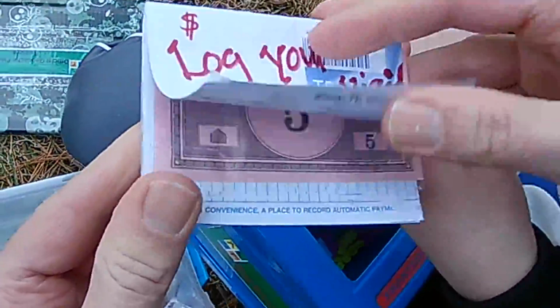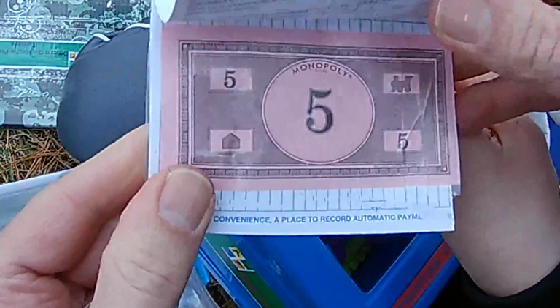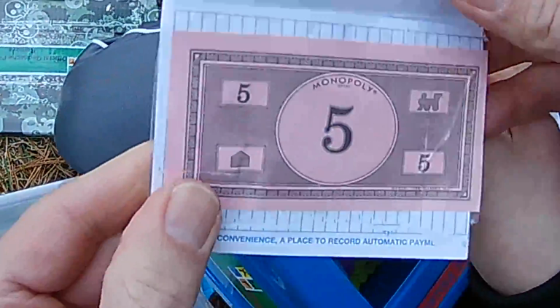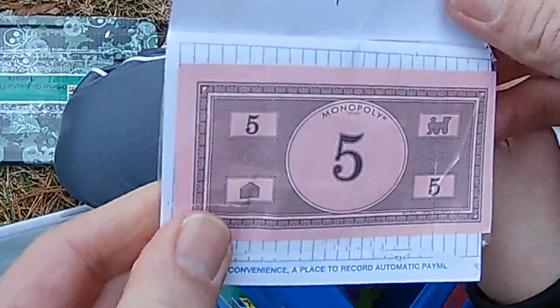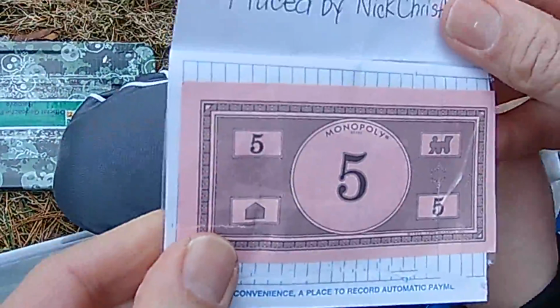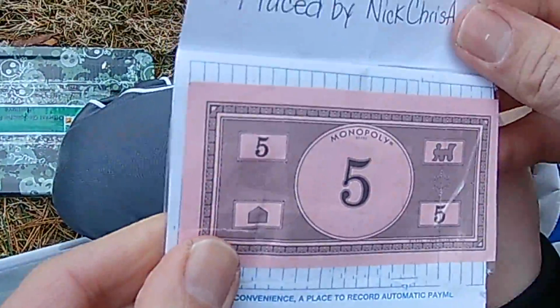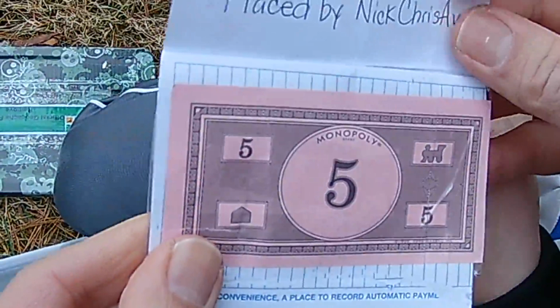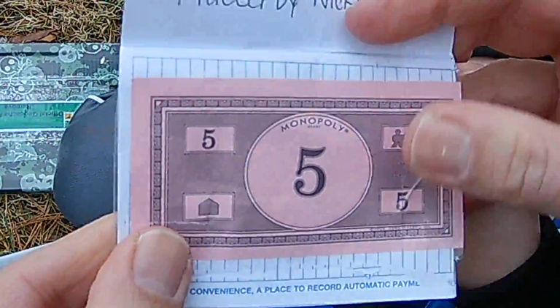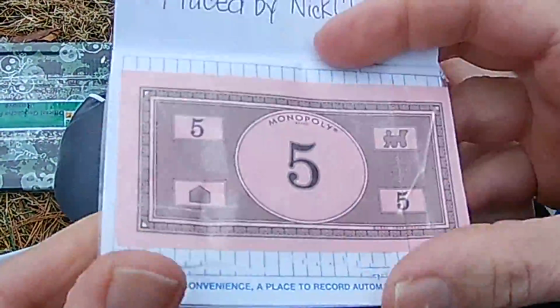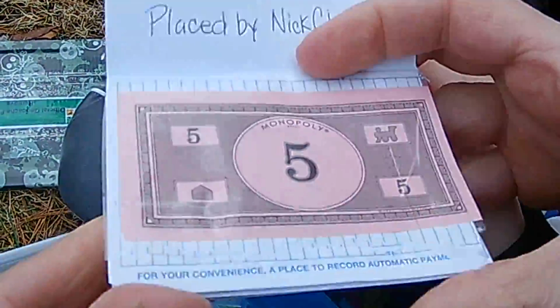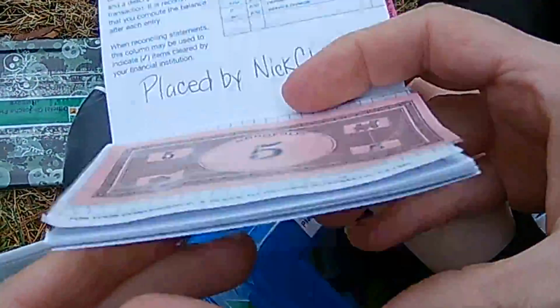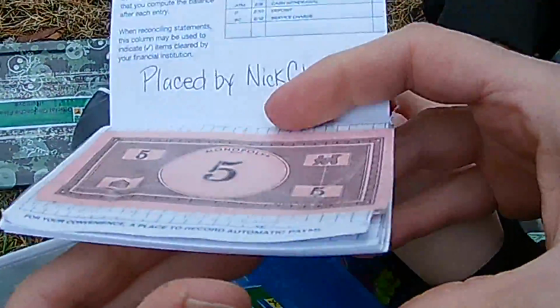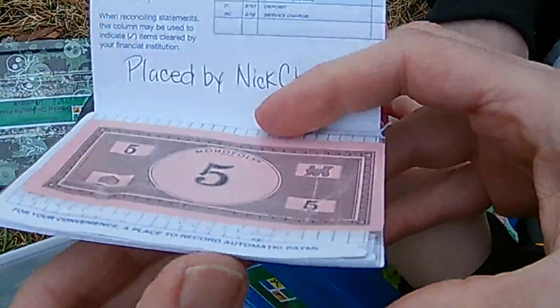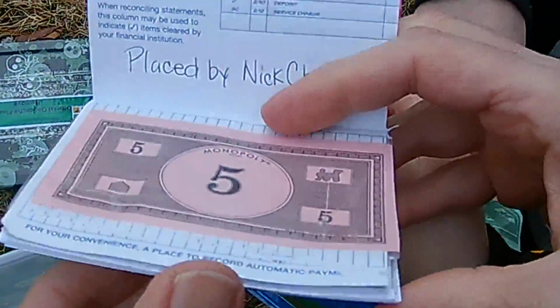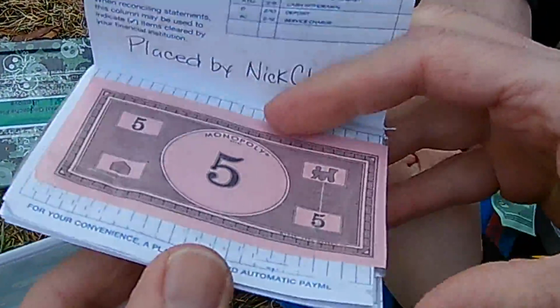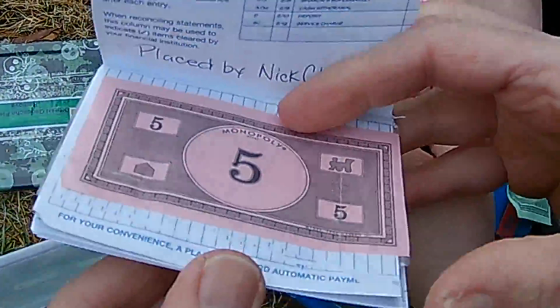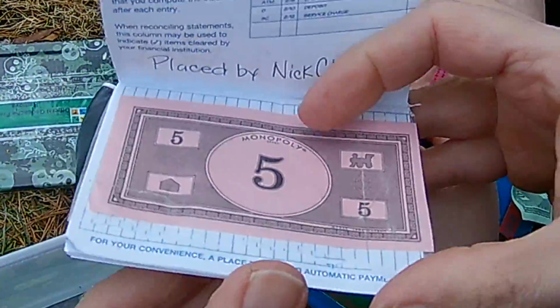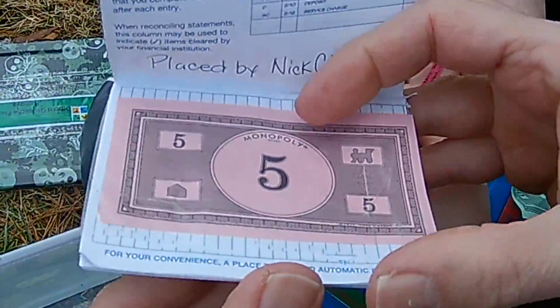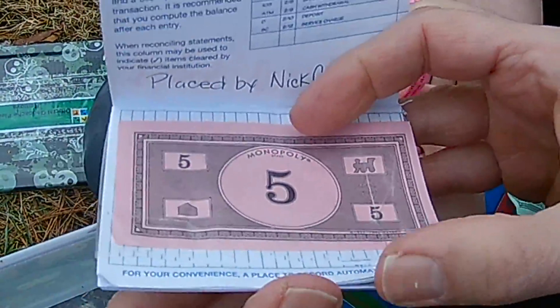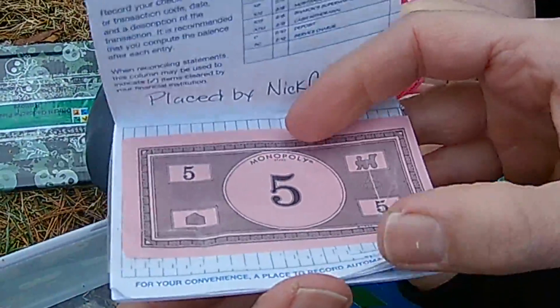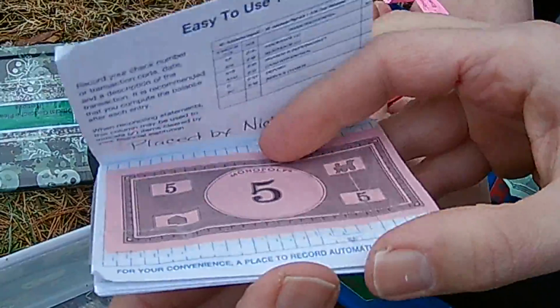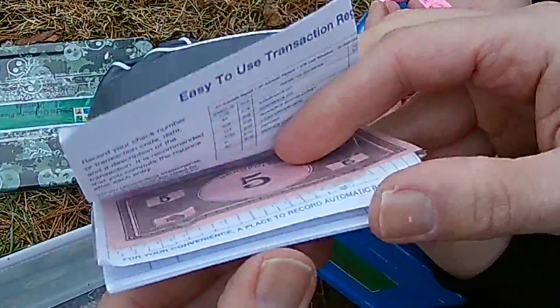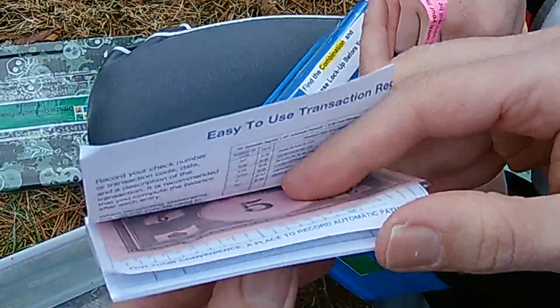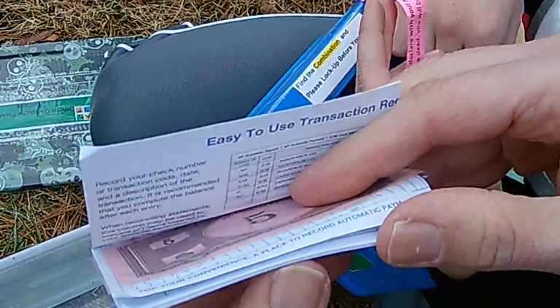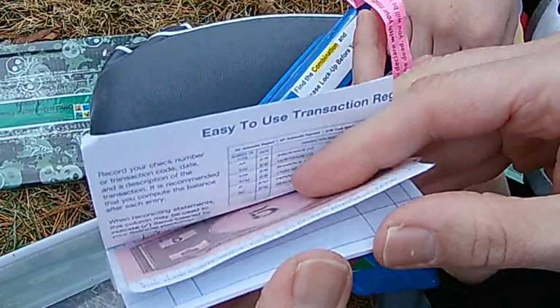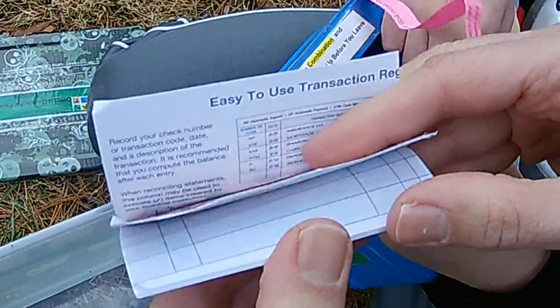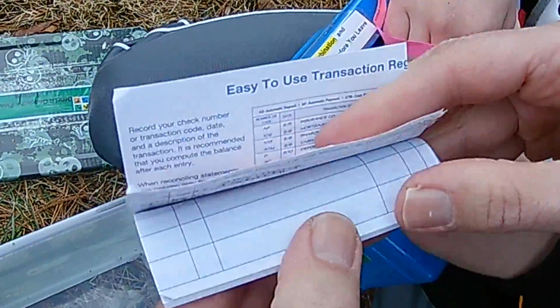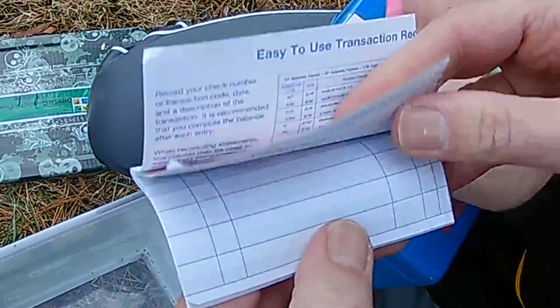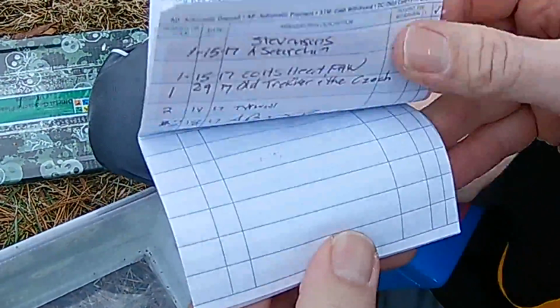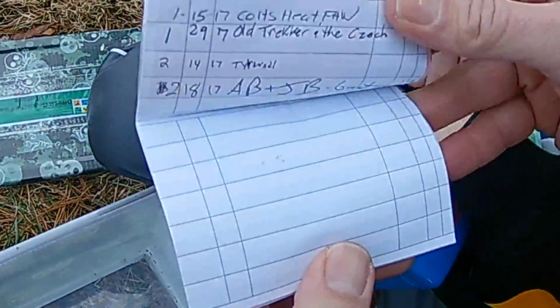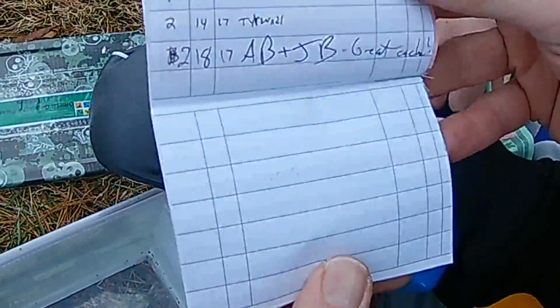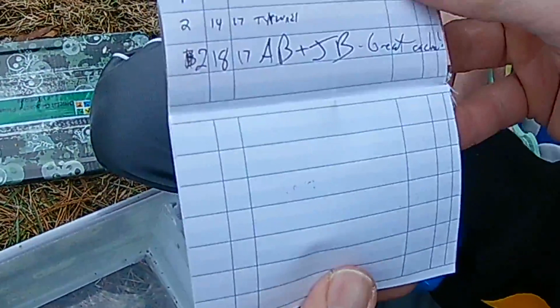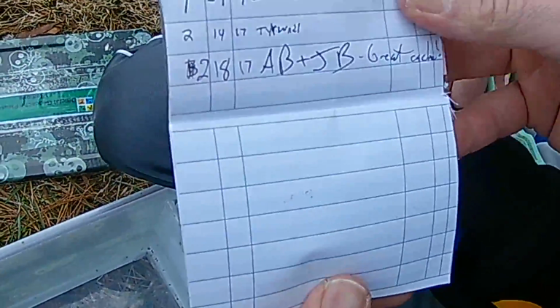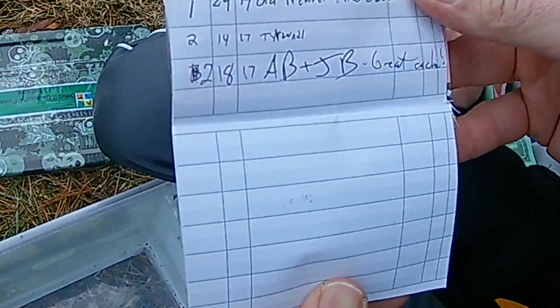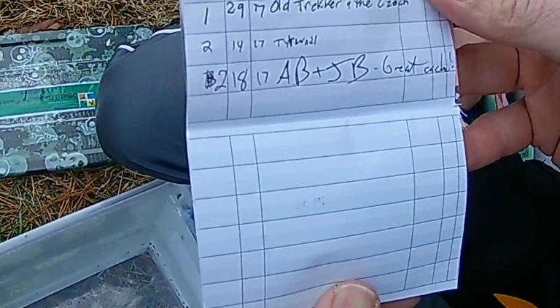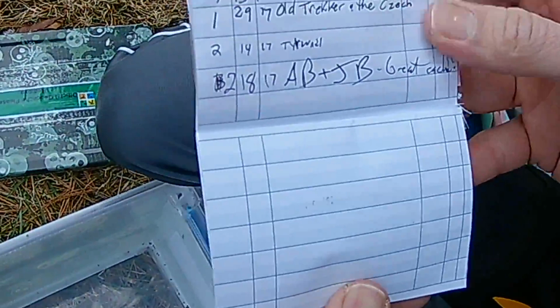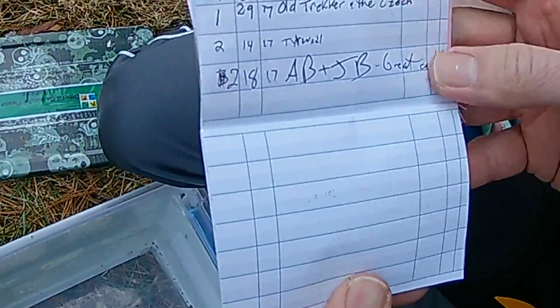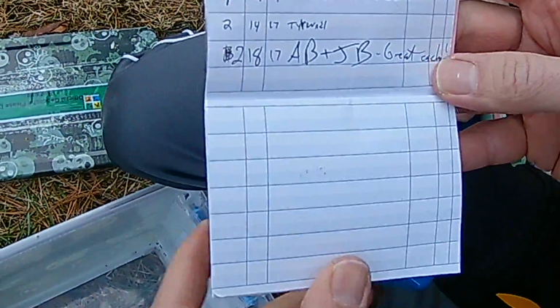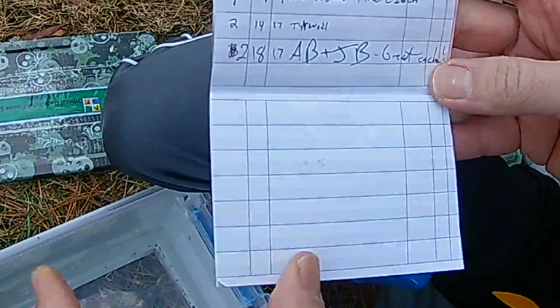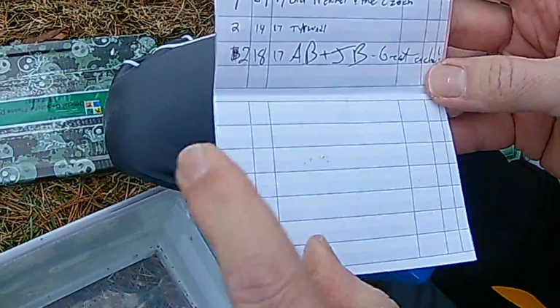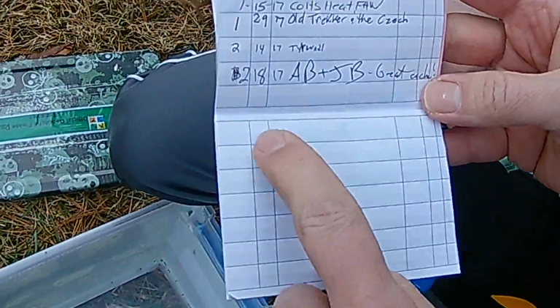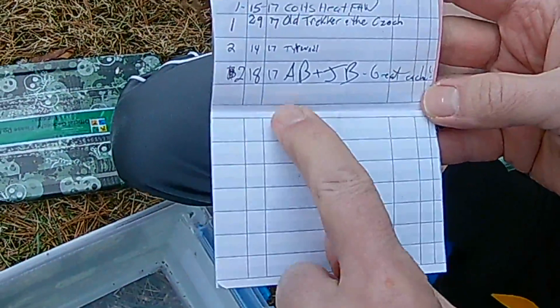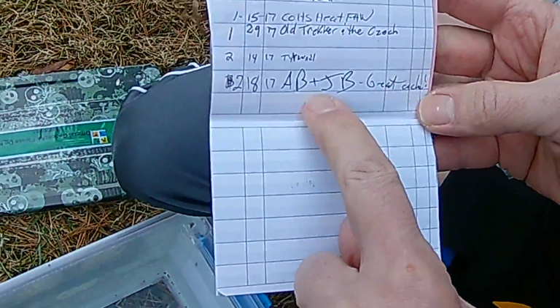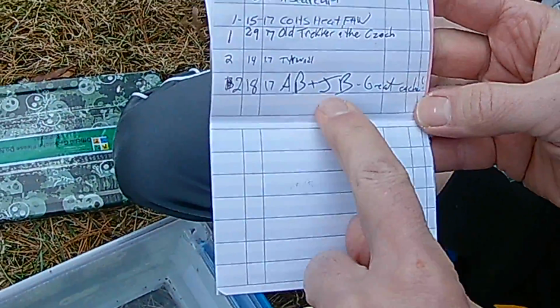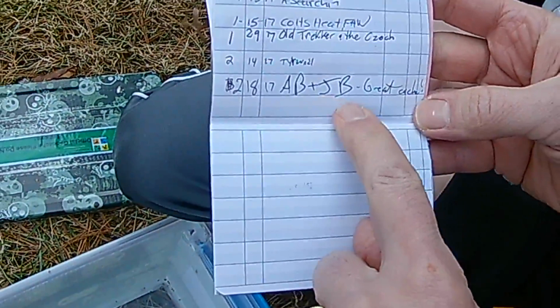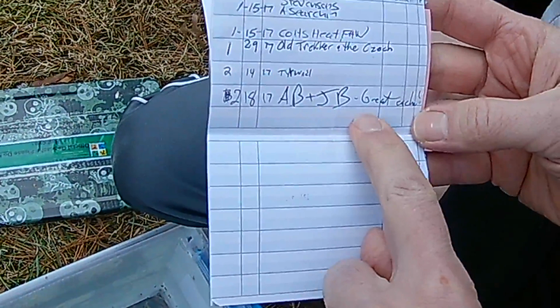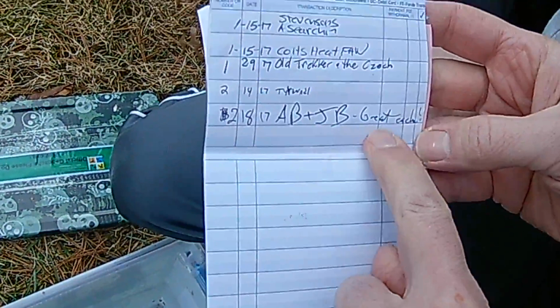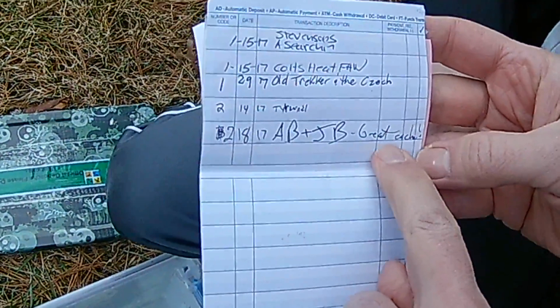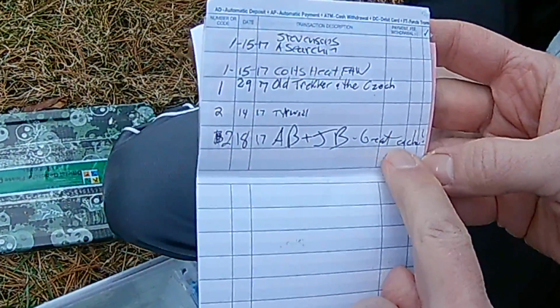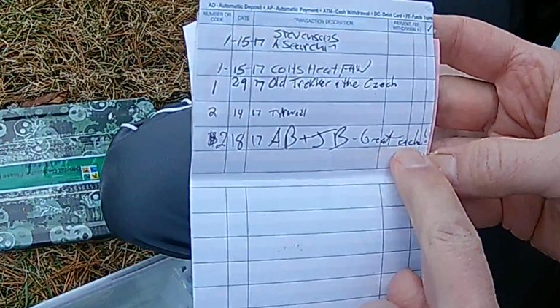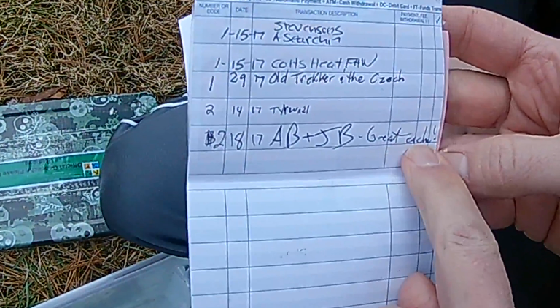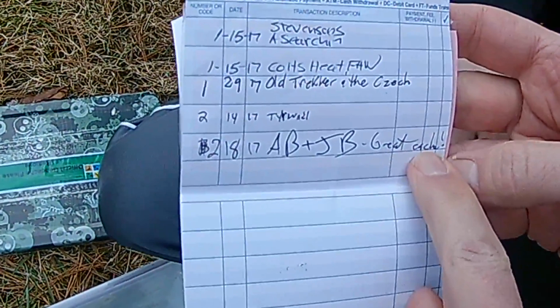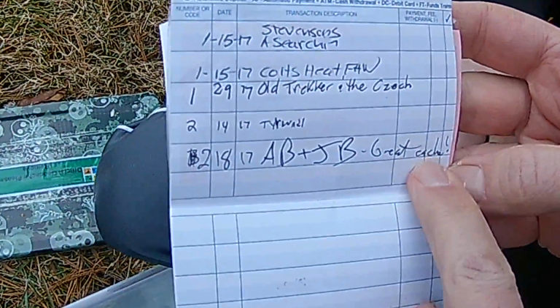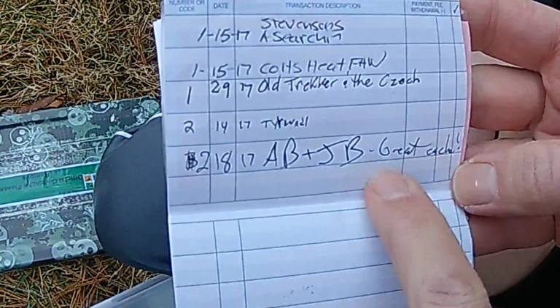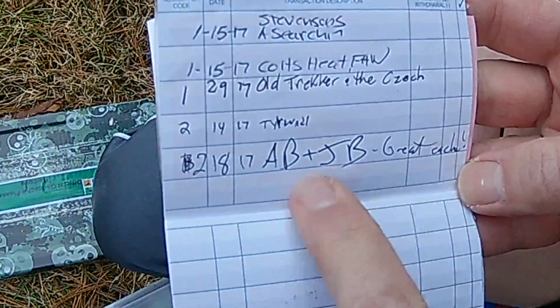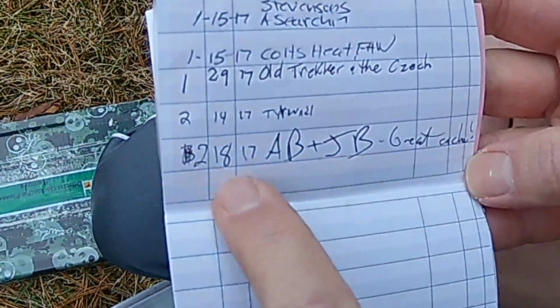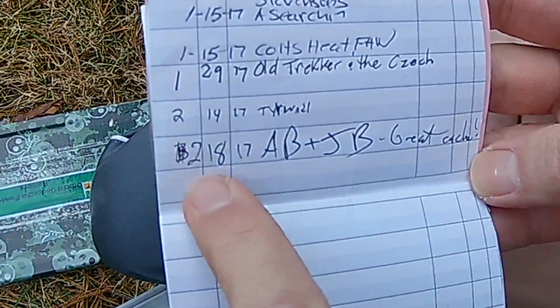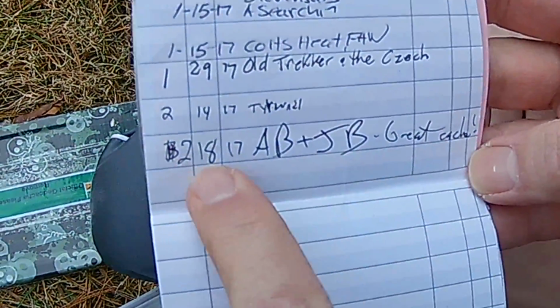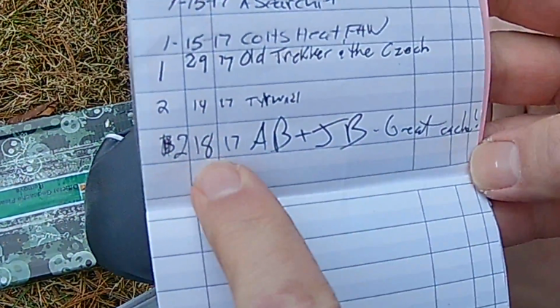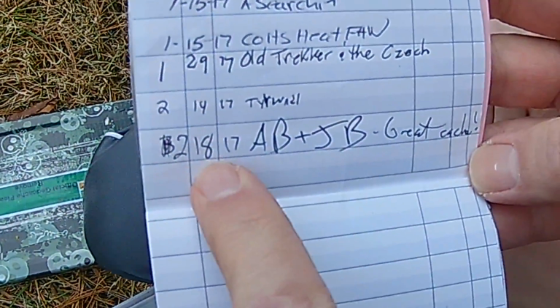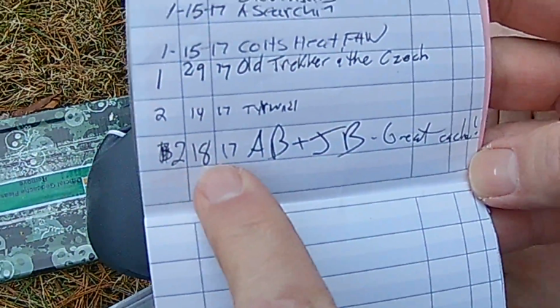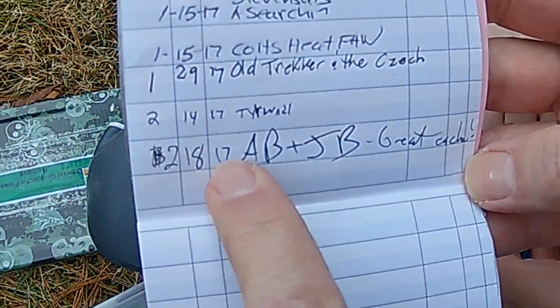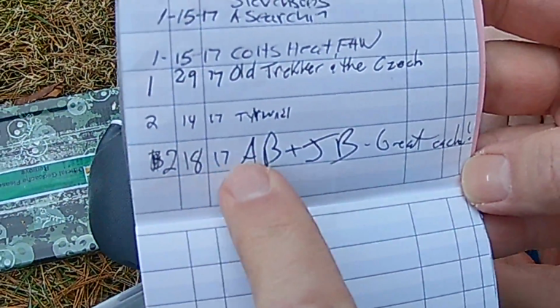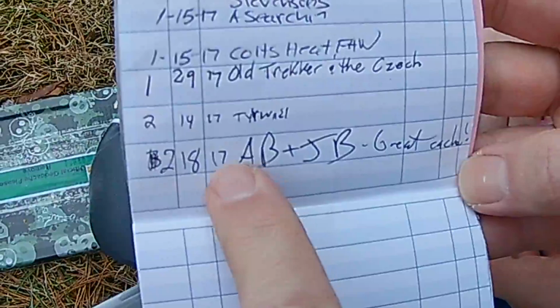Hey, our scriptures are still in here. Let's see who's been here — A, B, and J was just here. Great cache, 2-18.